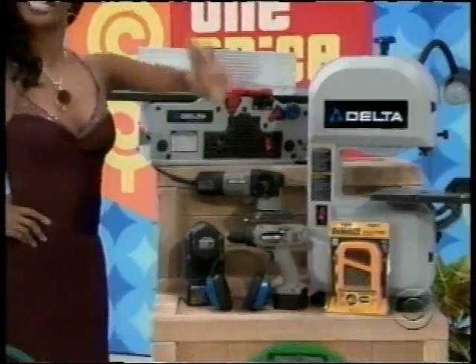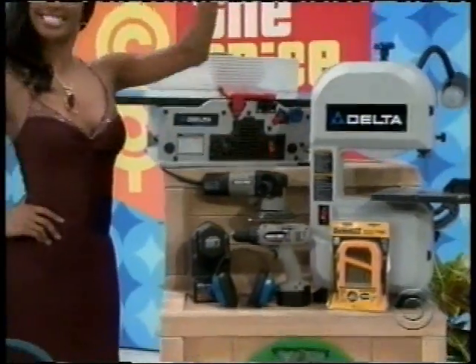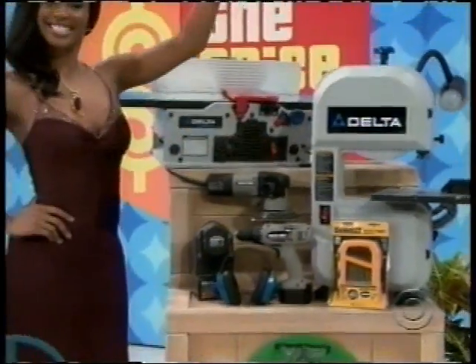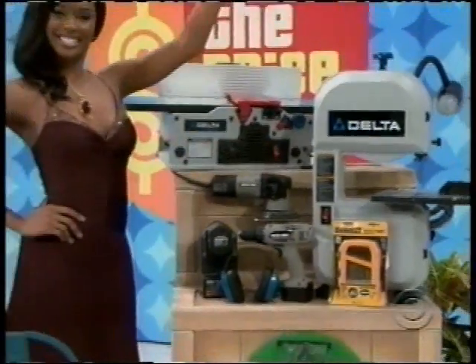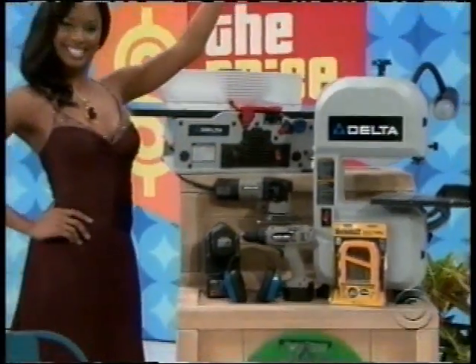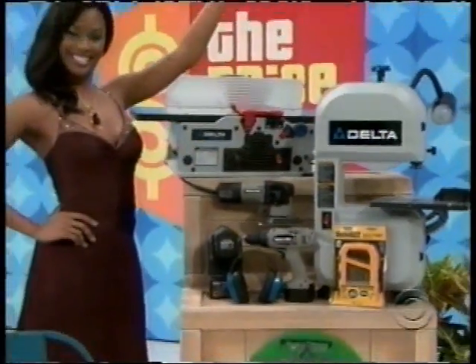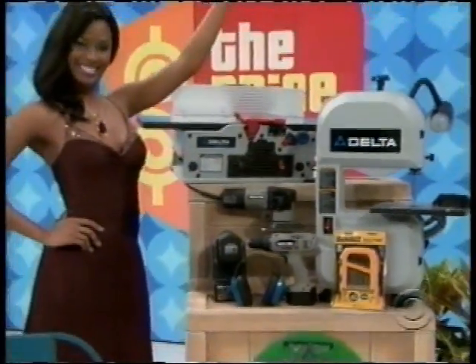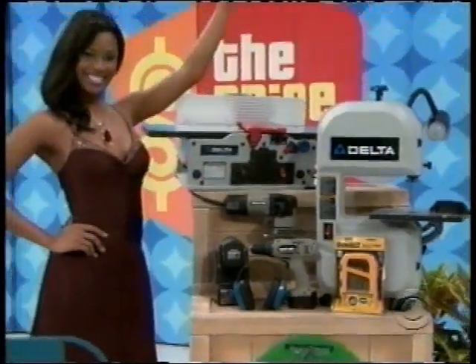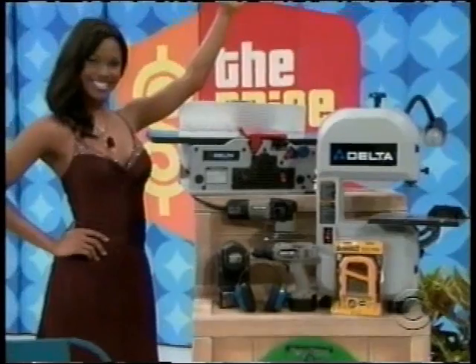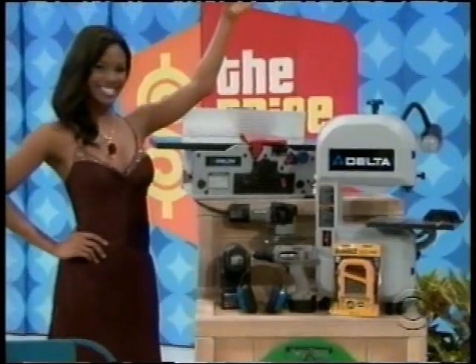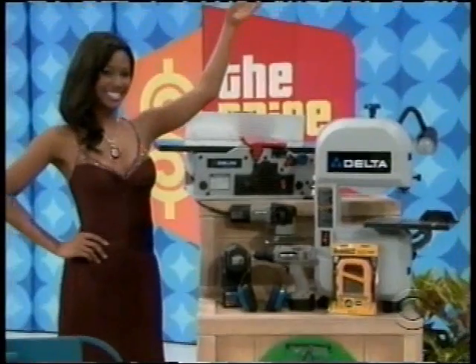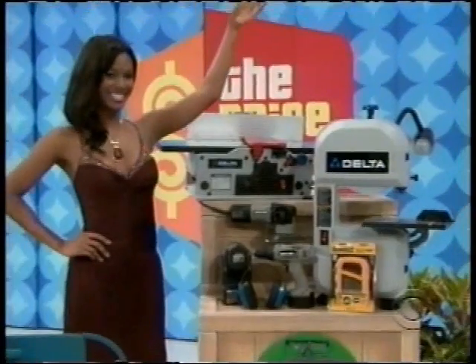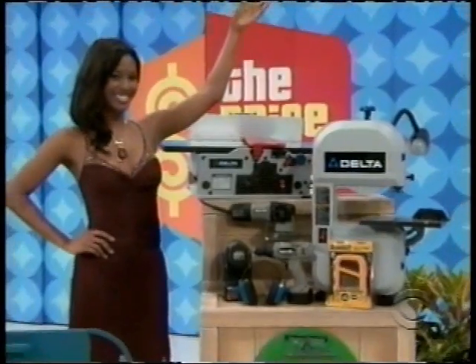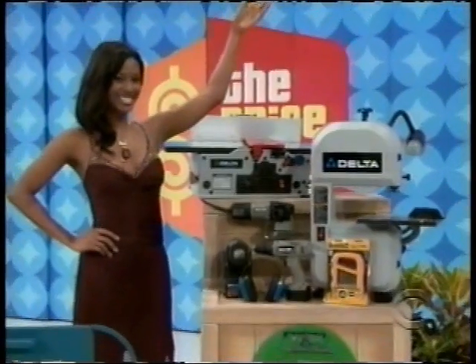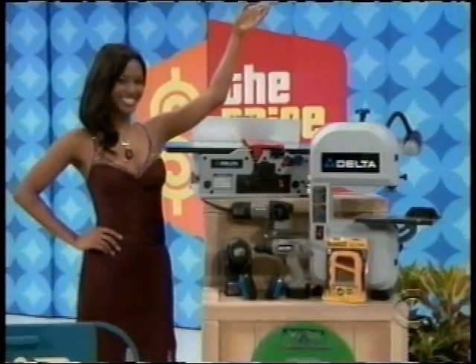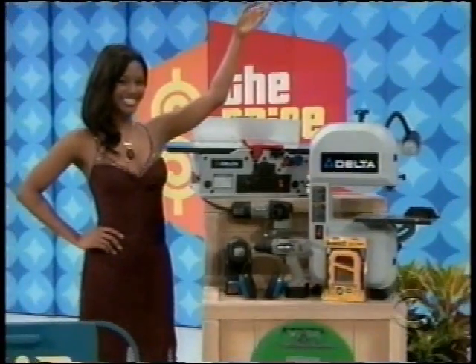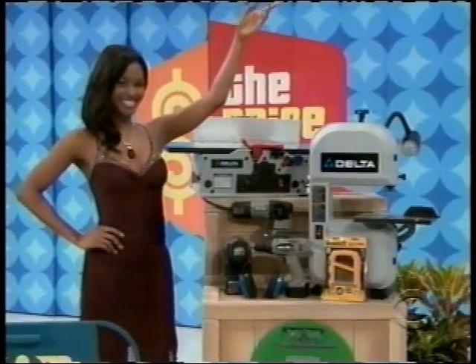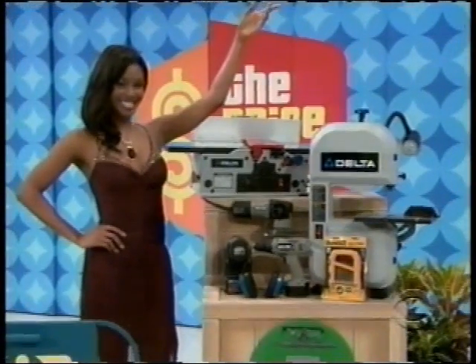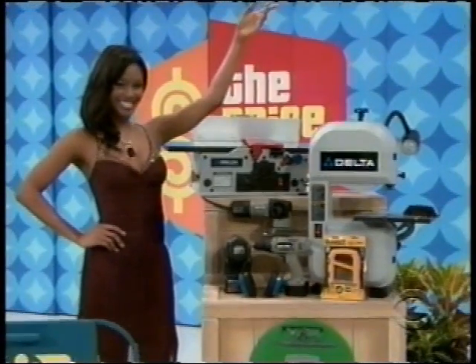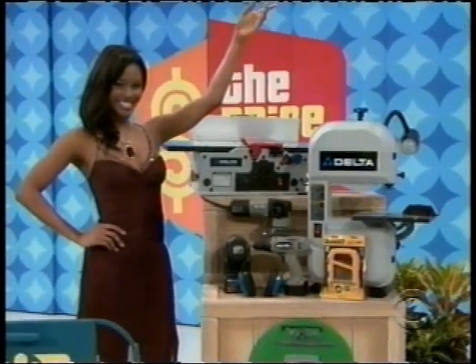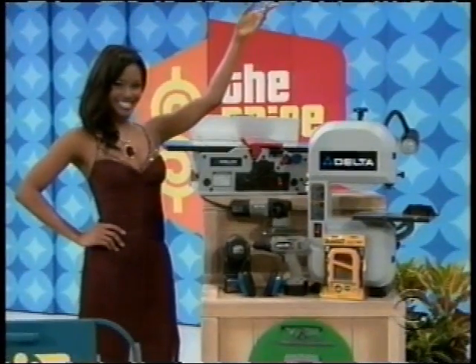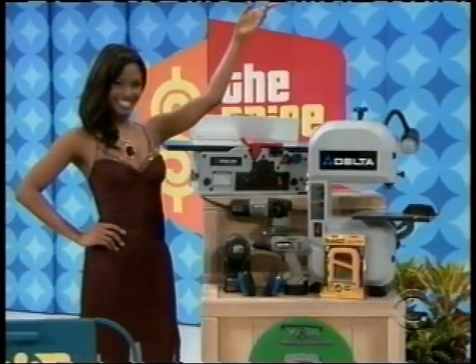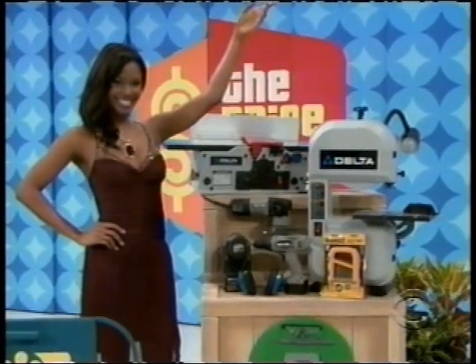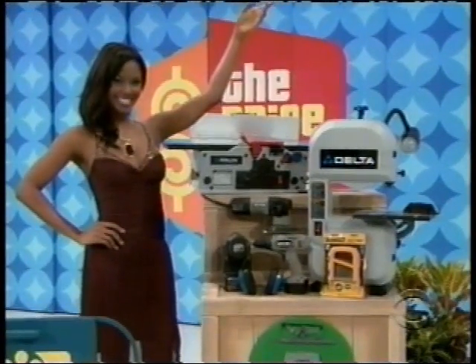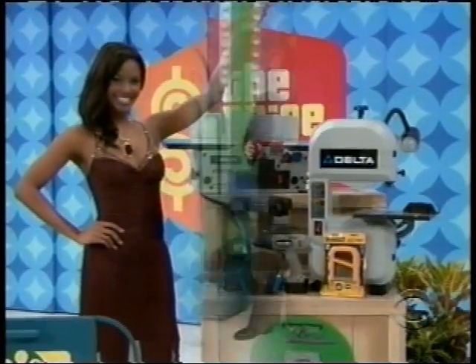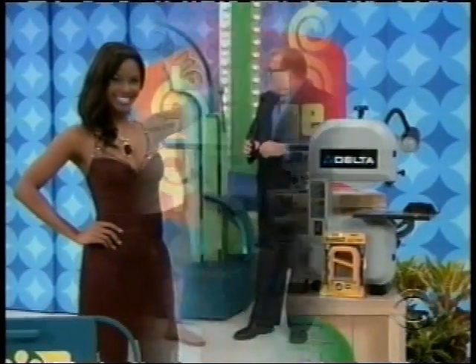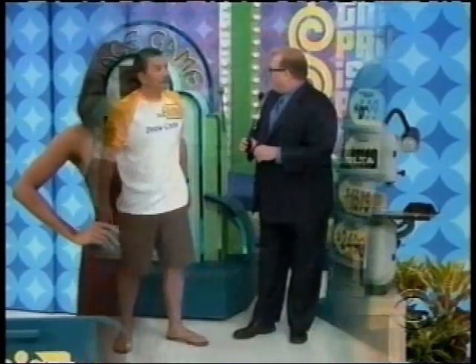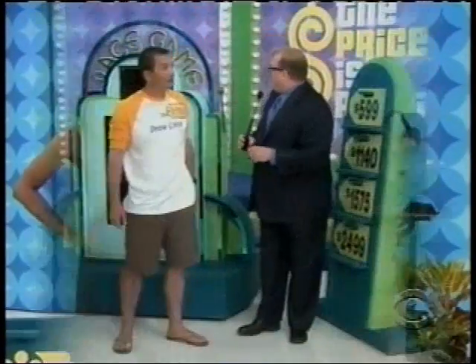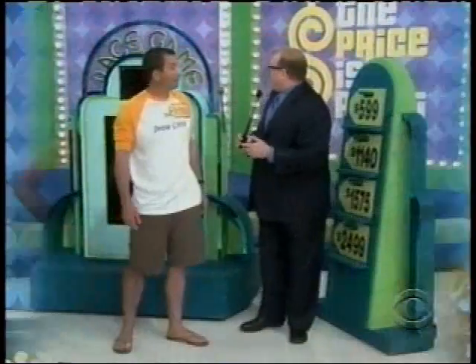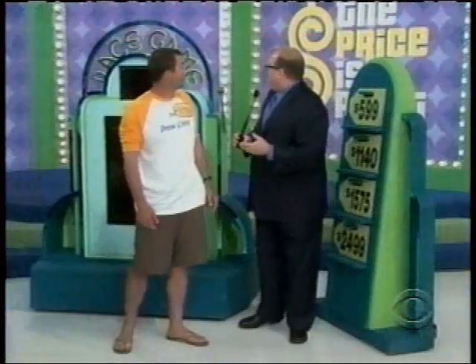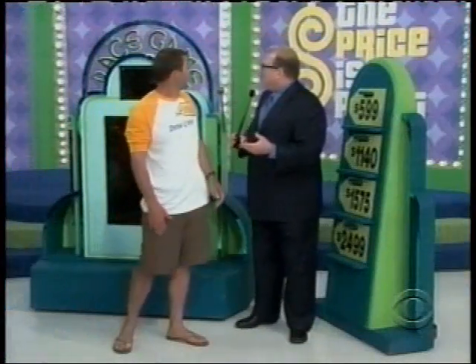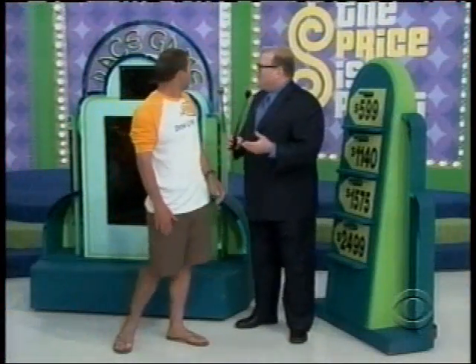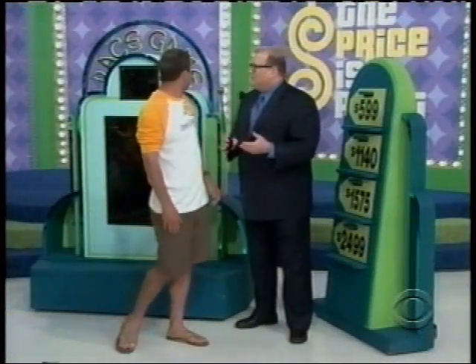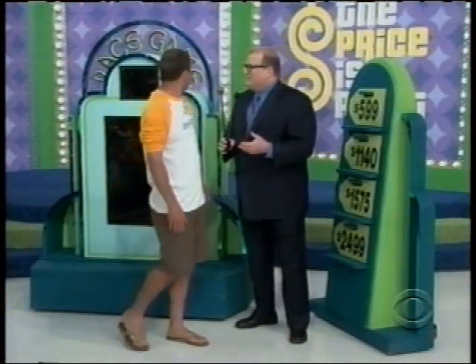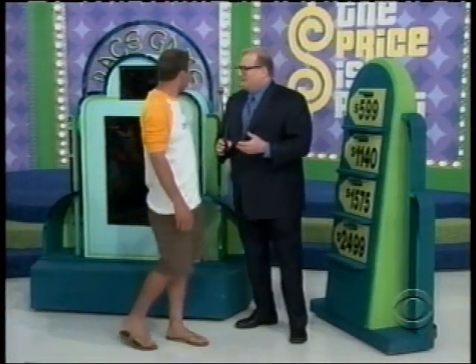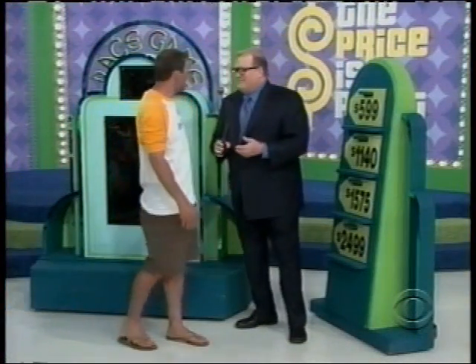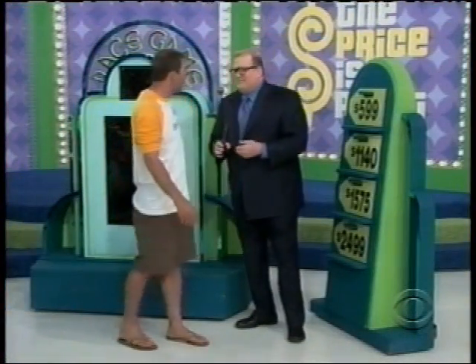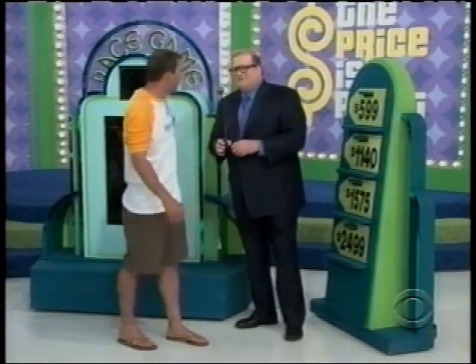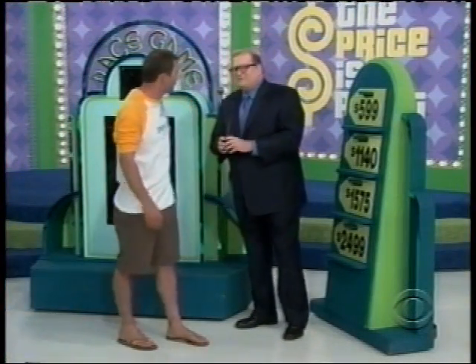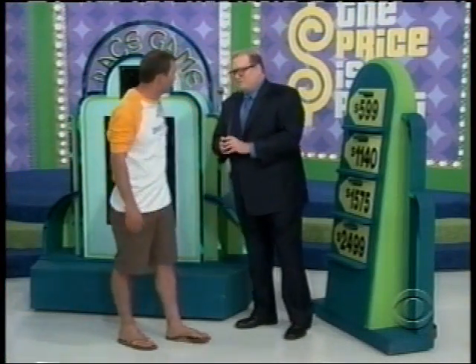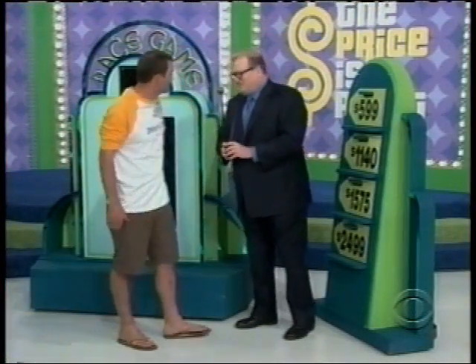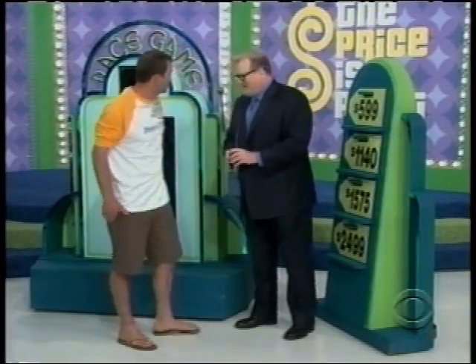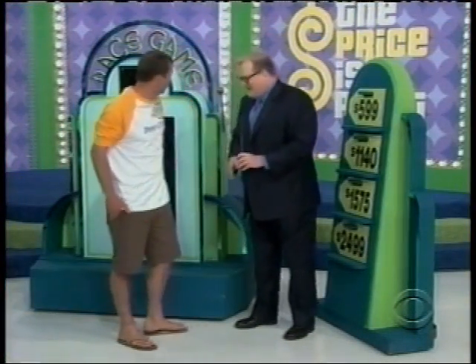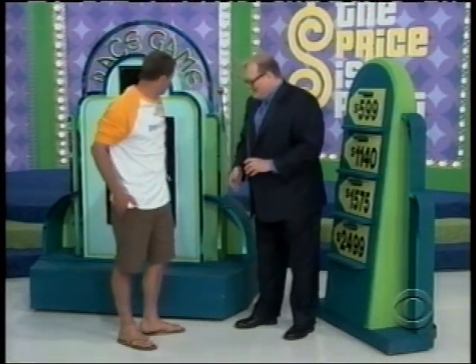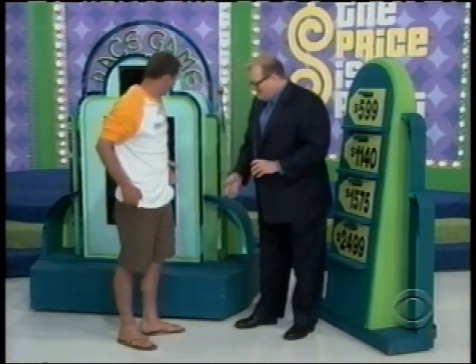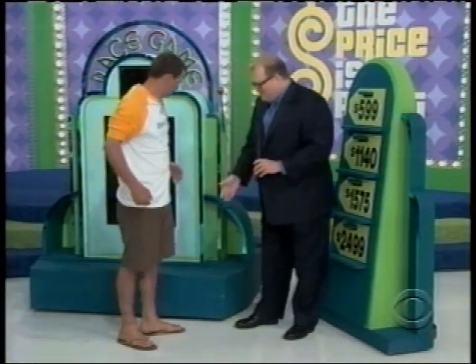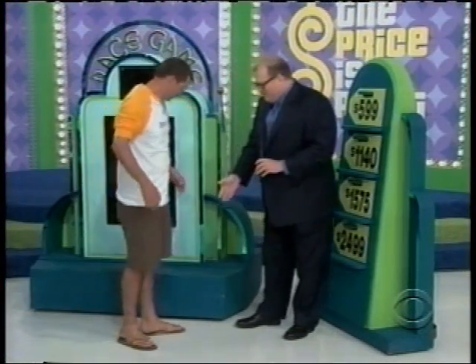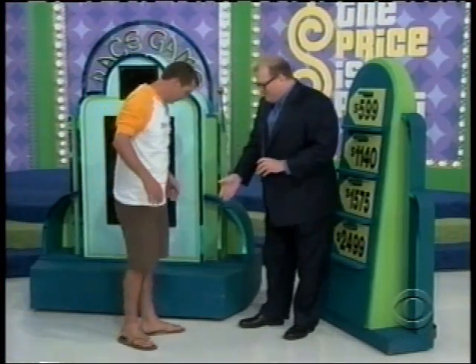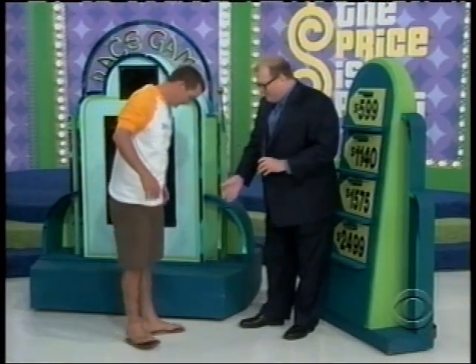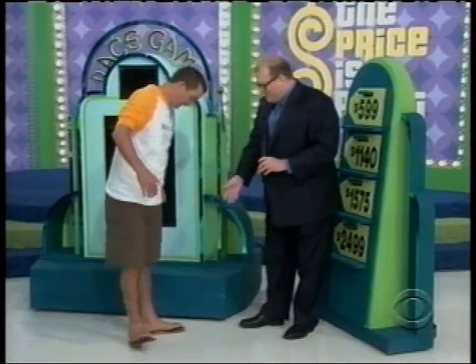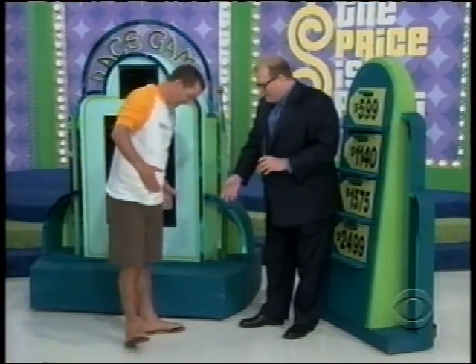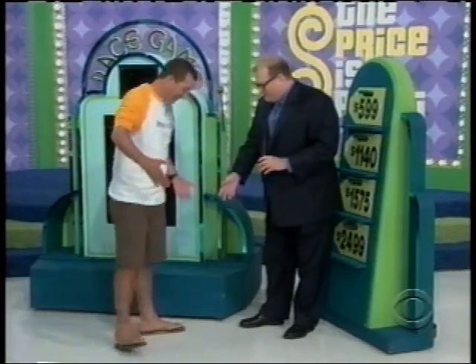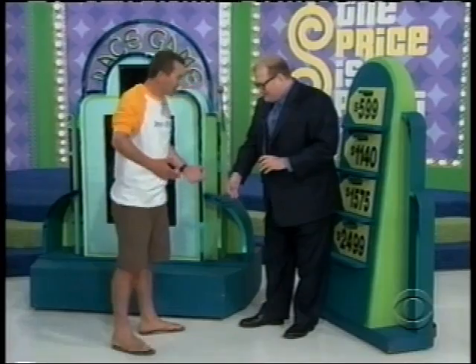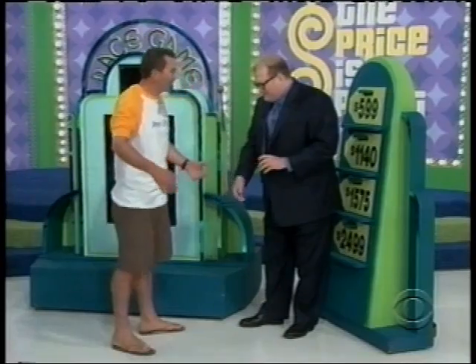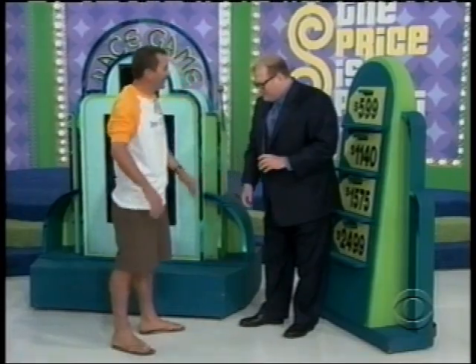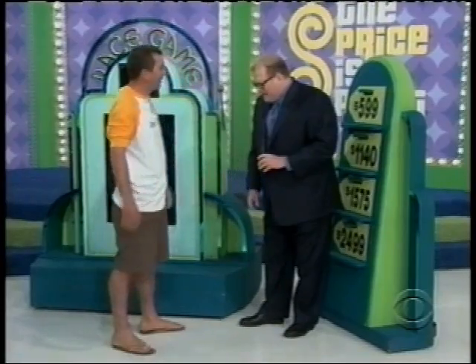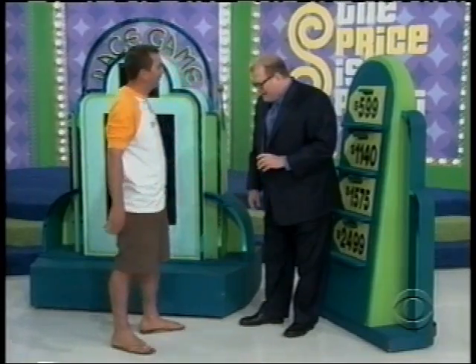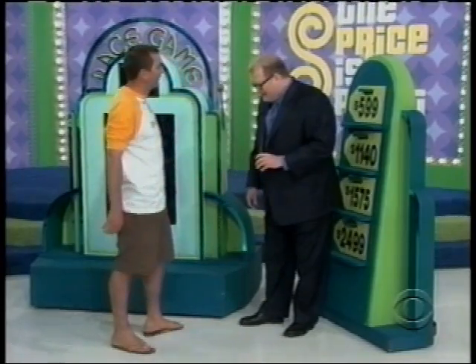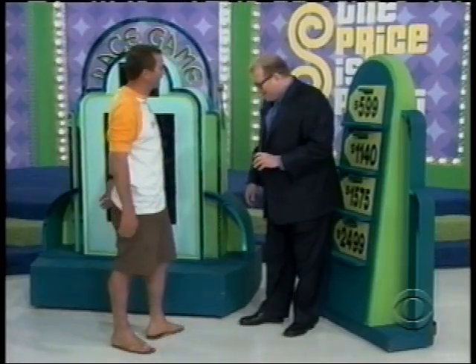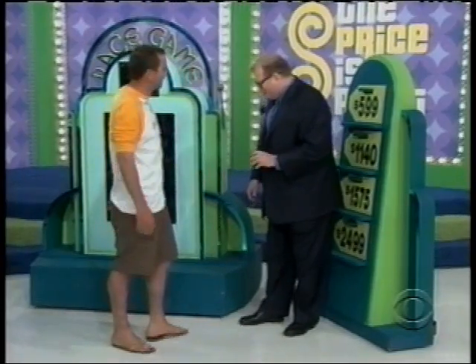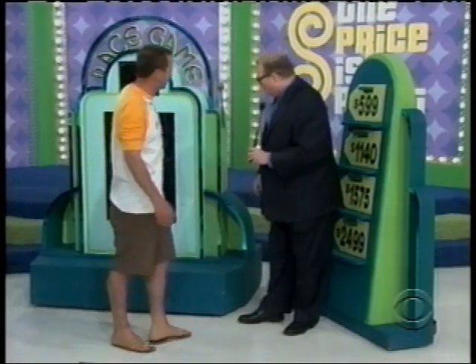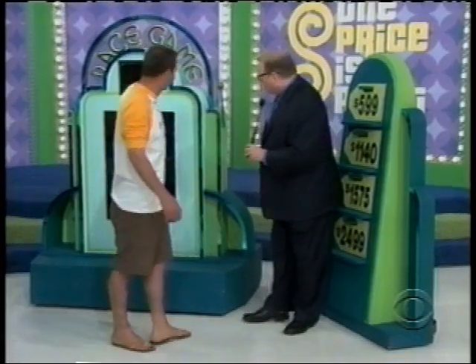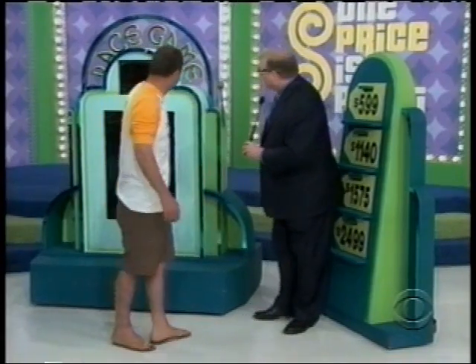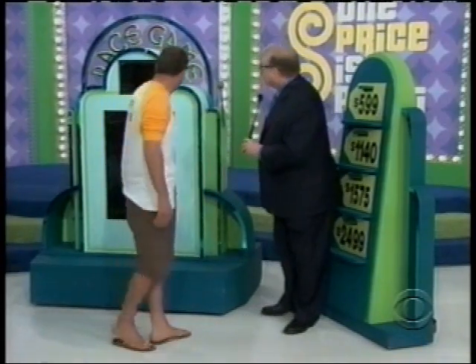And there they are. Drew? All right, Ryan, we're playing a game called the Race Game. You picked the perfect day to wear rubber footballs and have Band-Aids on your toes.